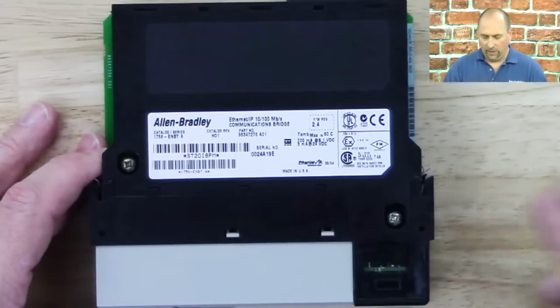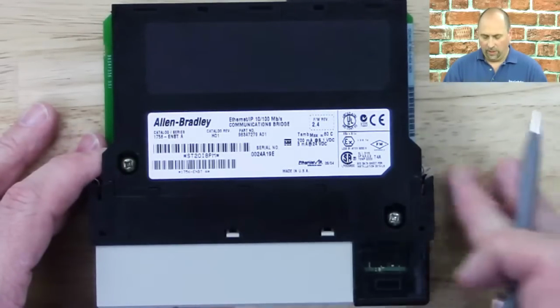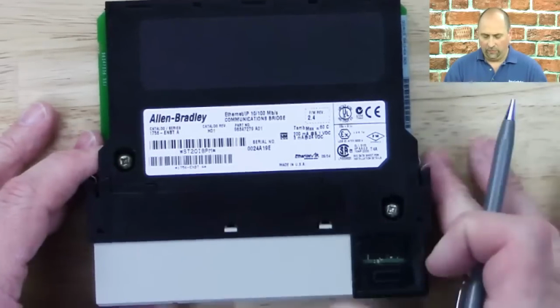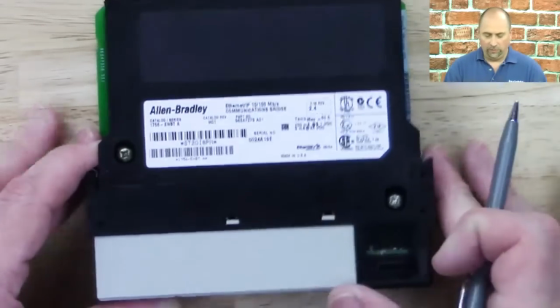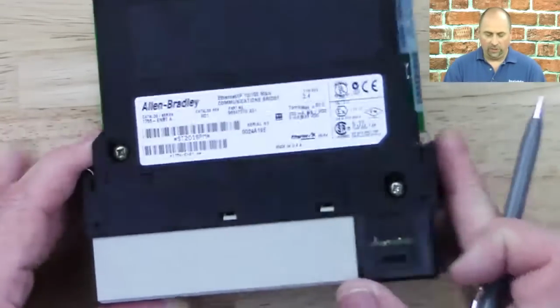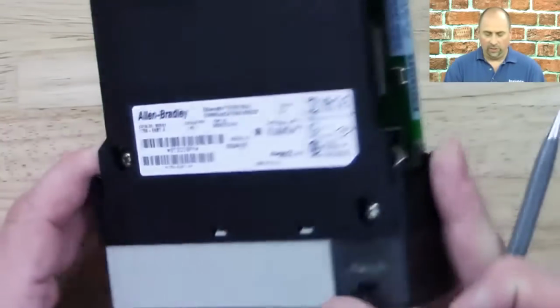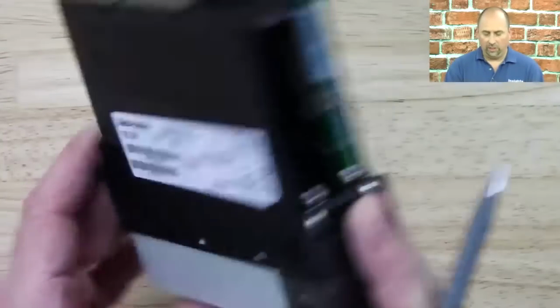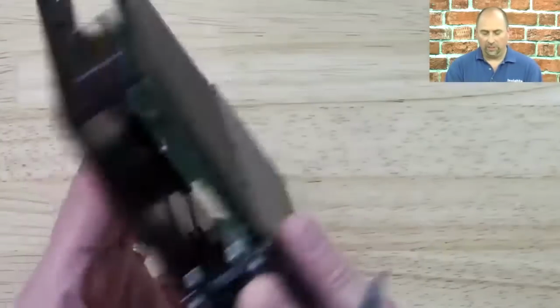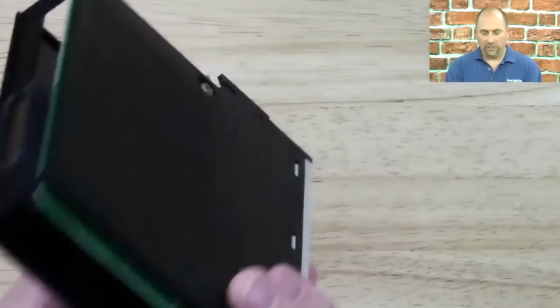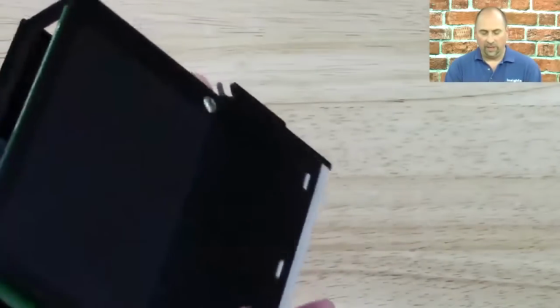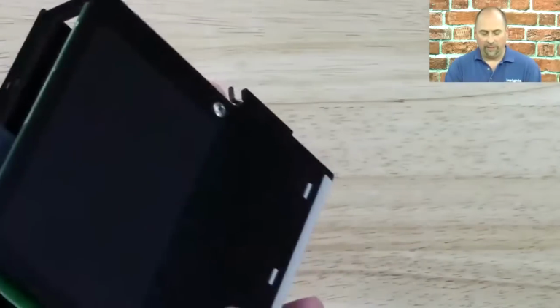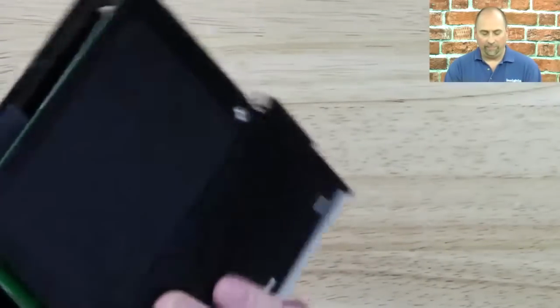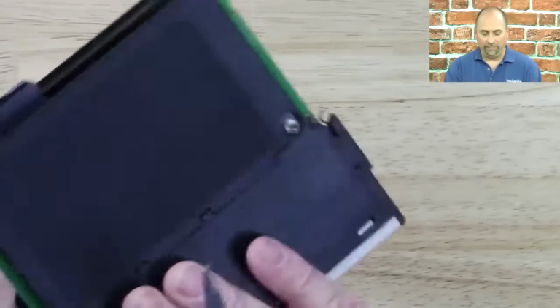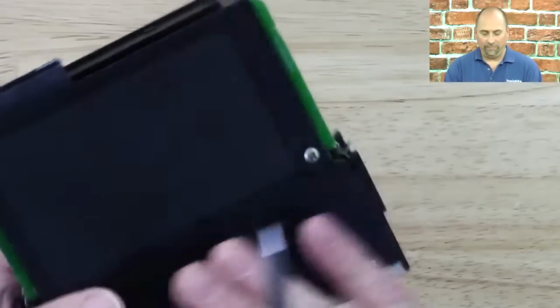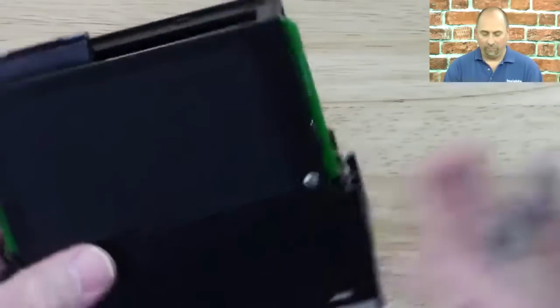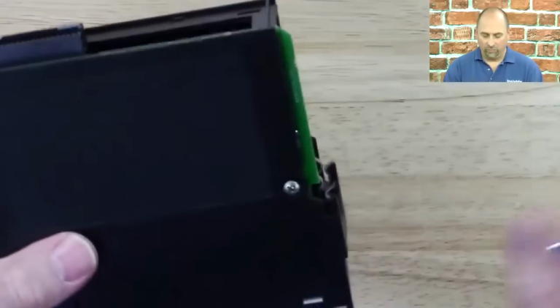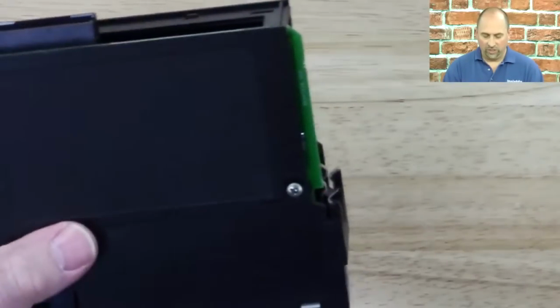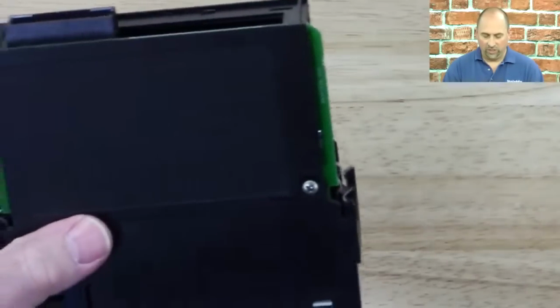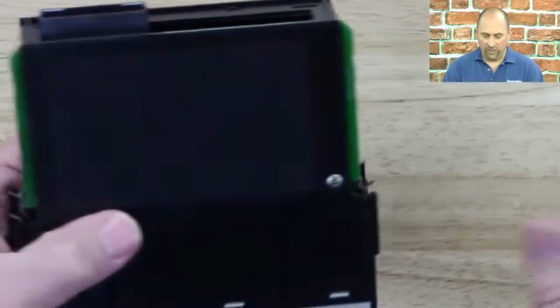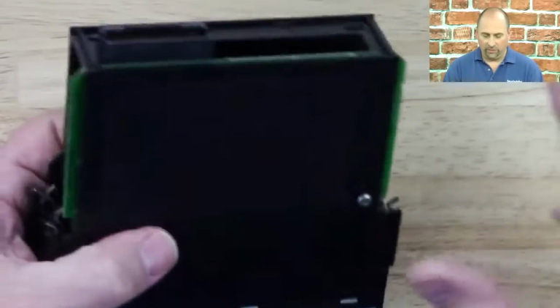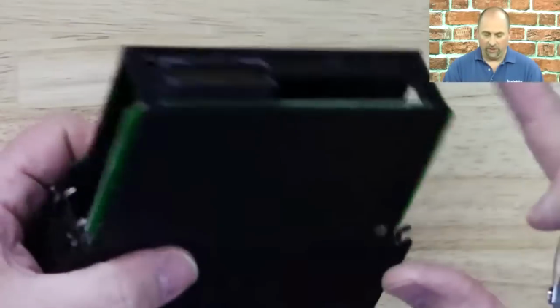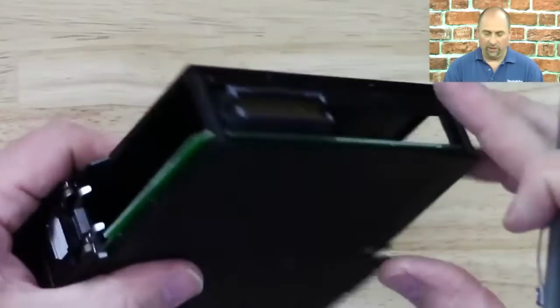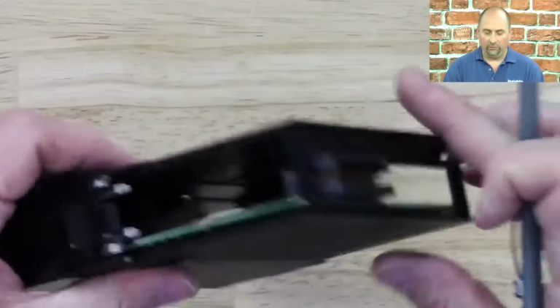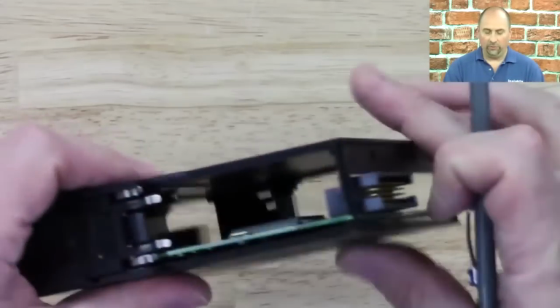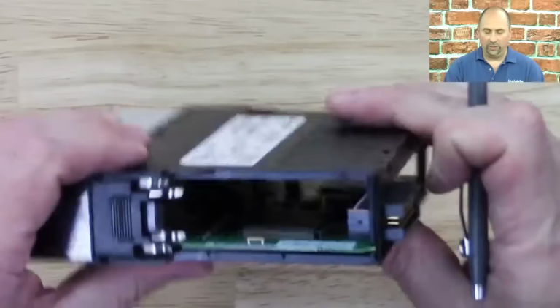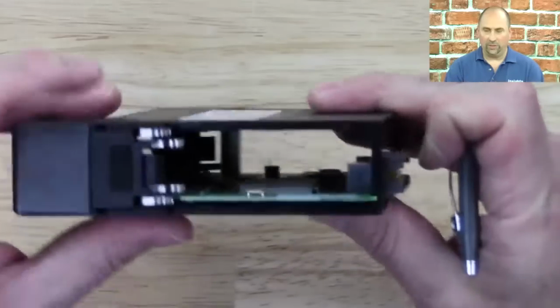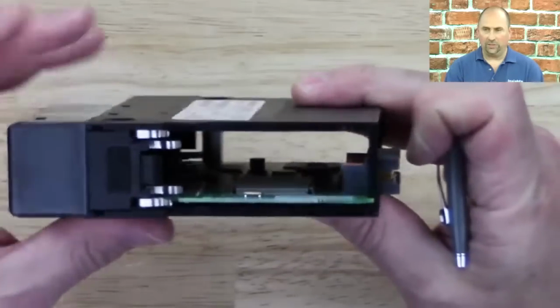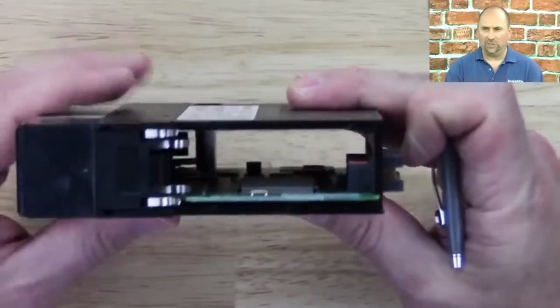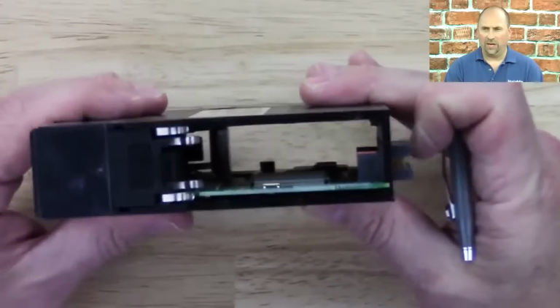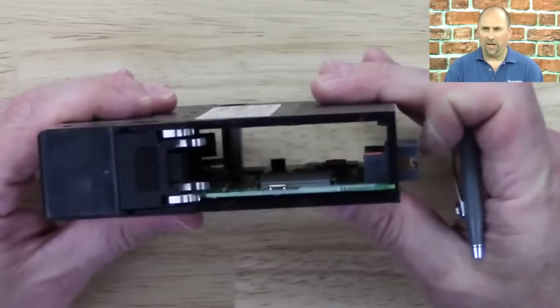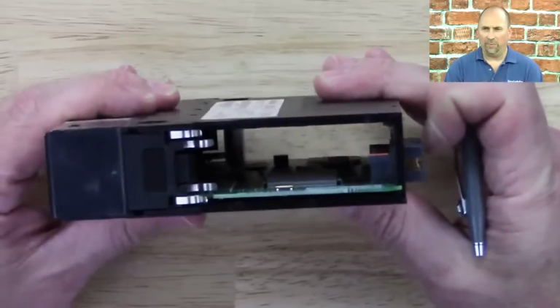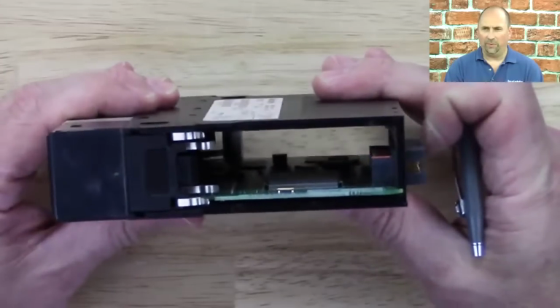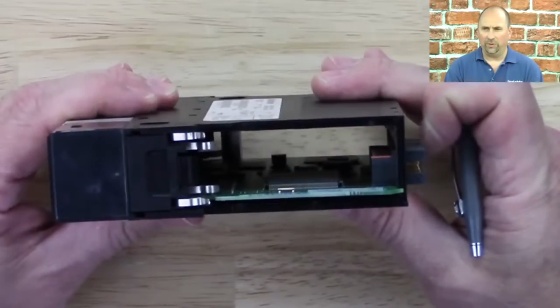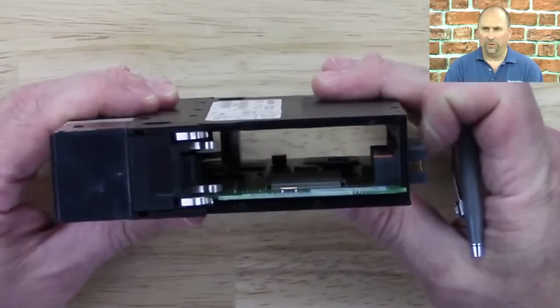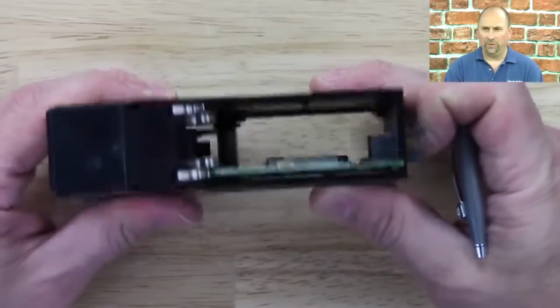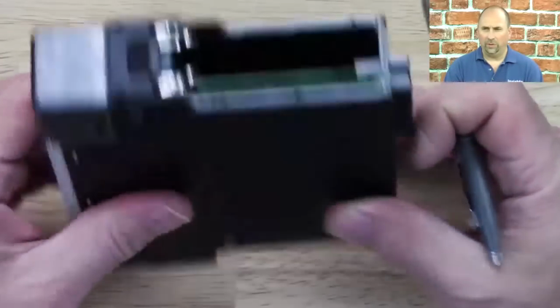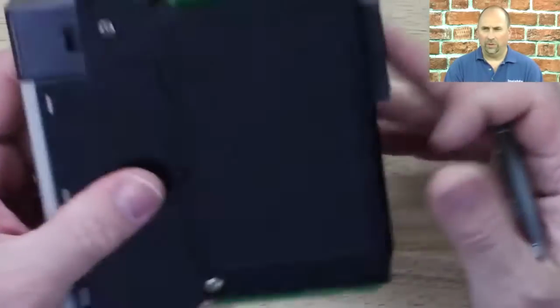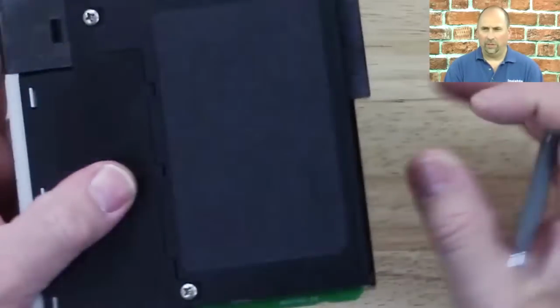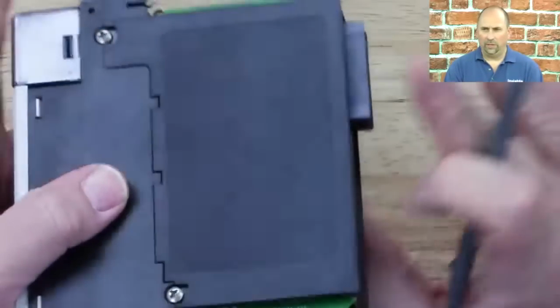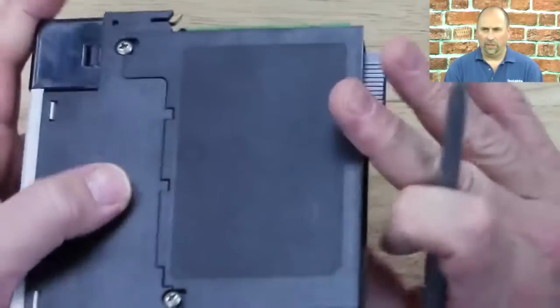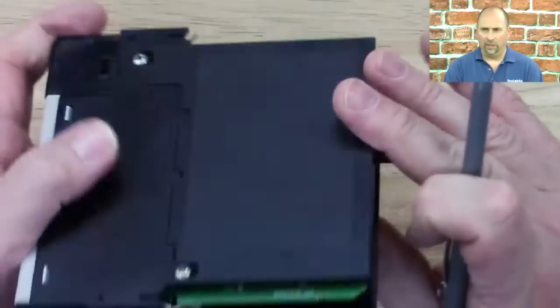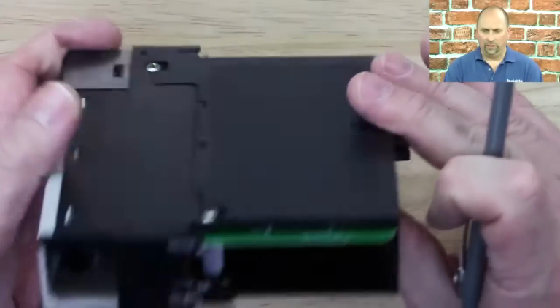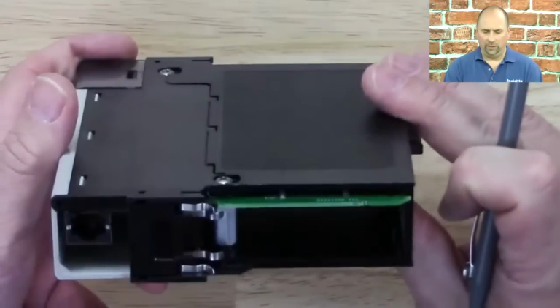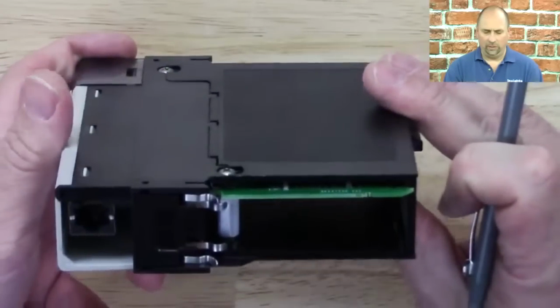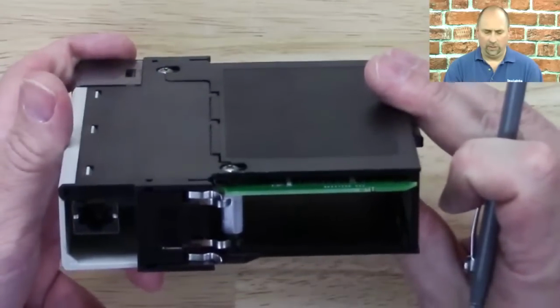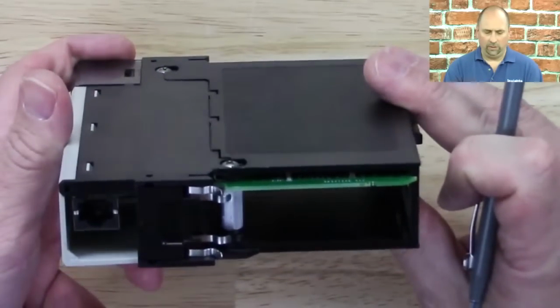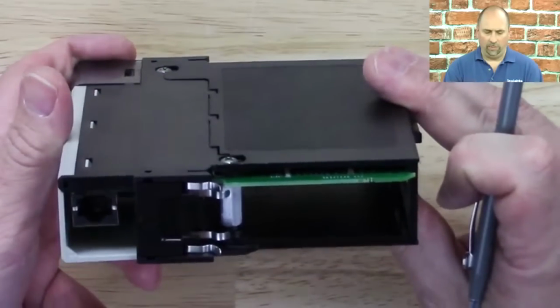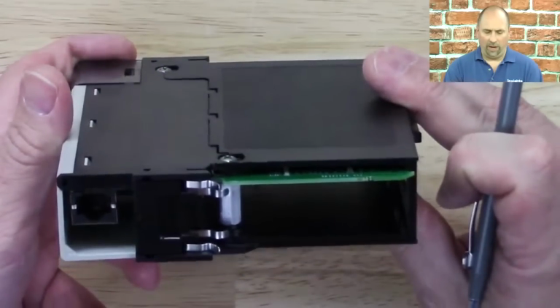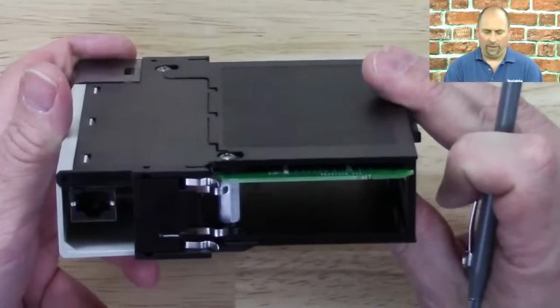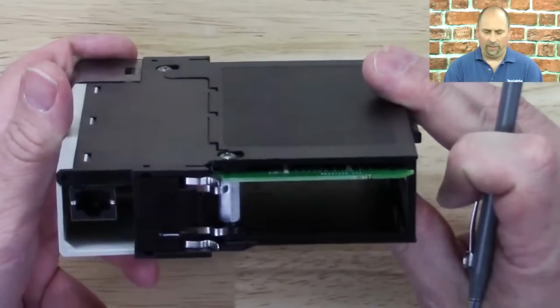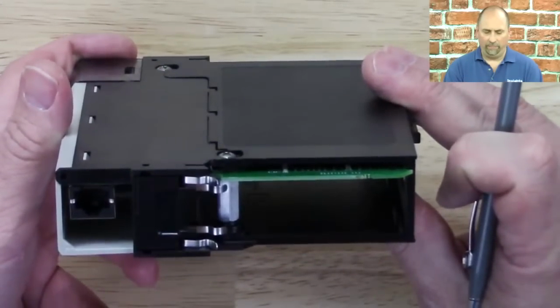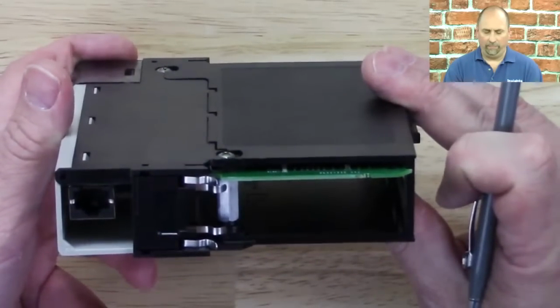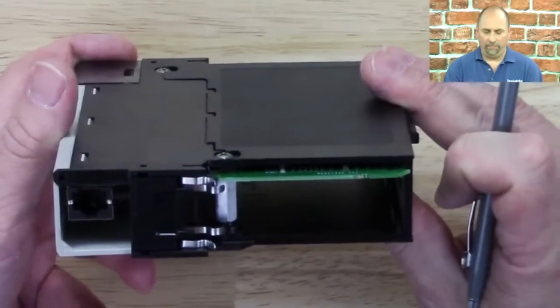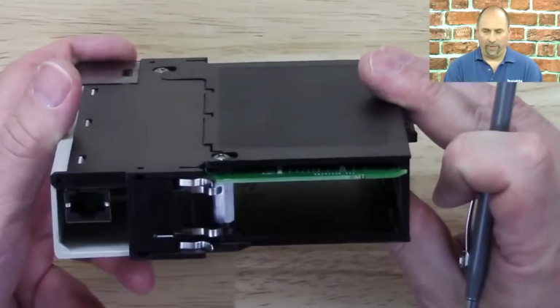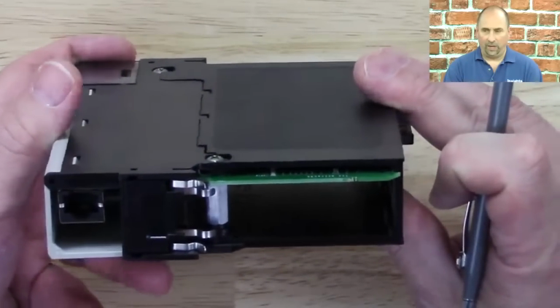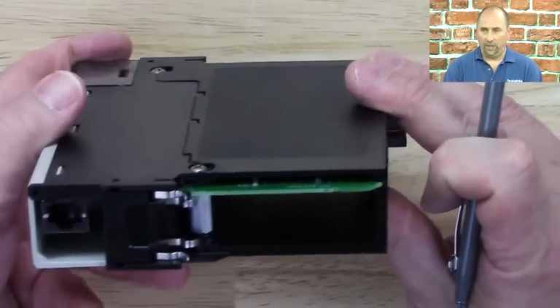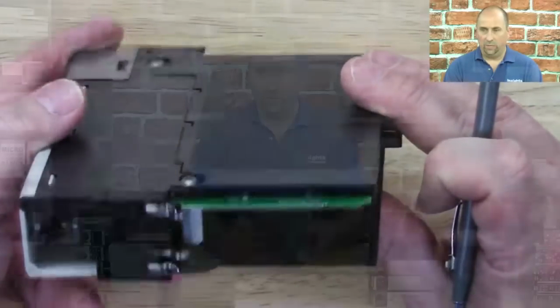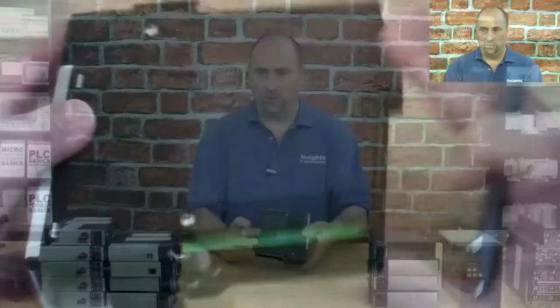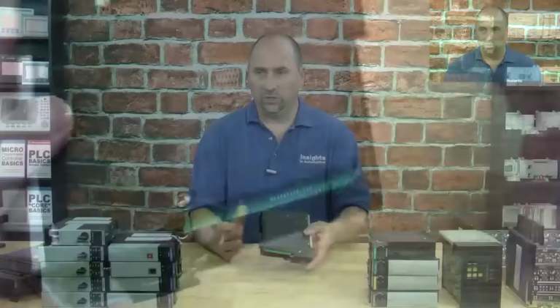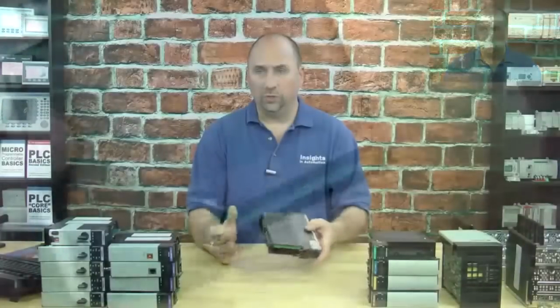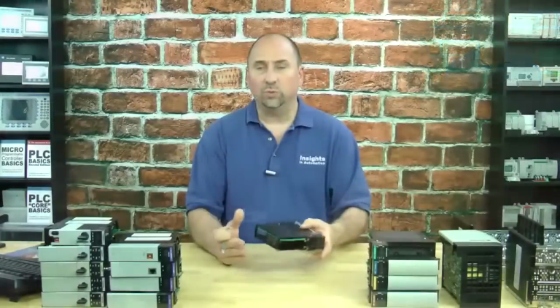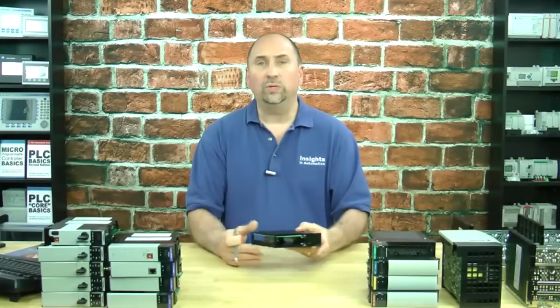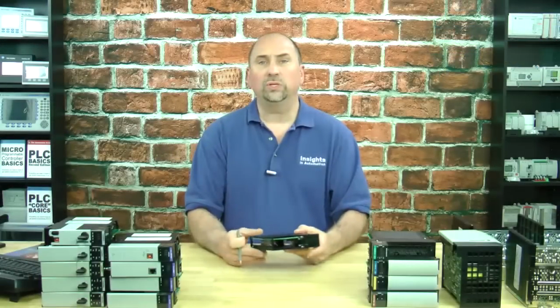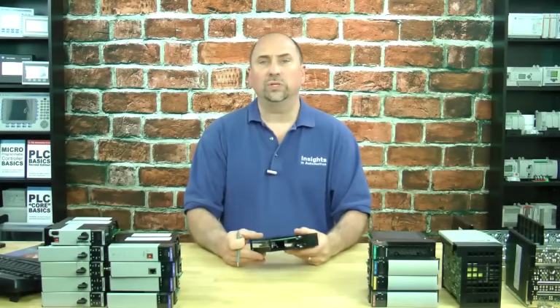If we look at the other side, there's nothing. And if we look at the top and the bottom, there are no switches.